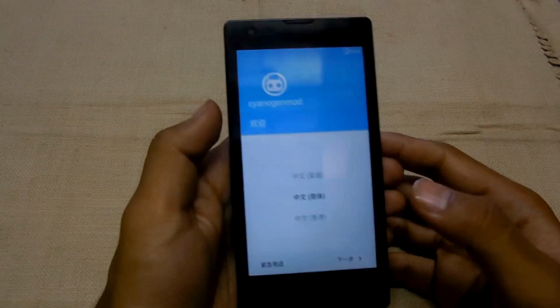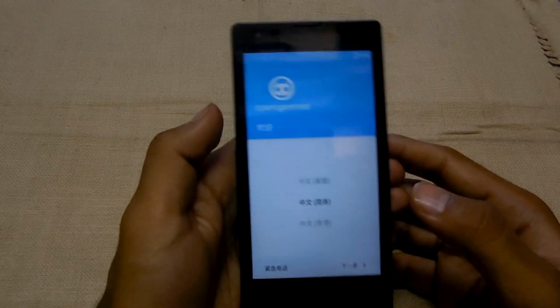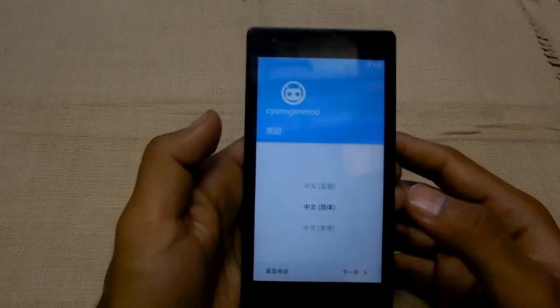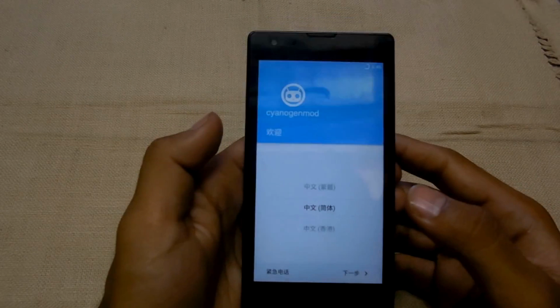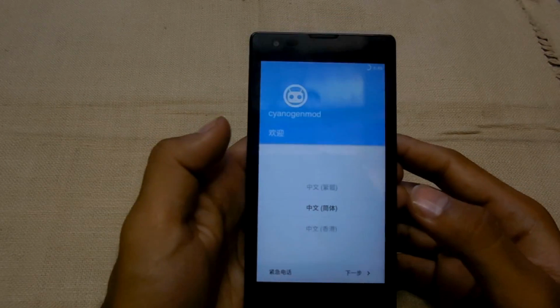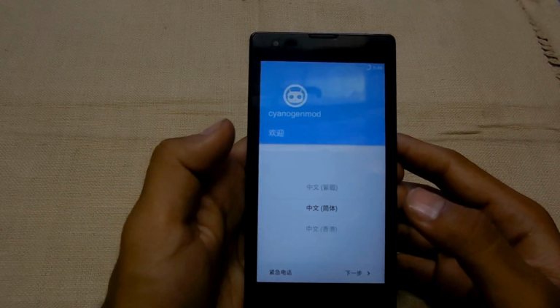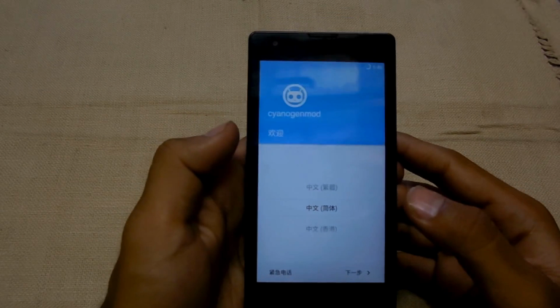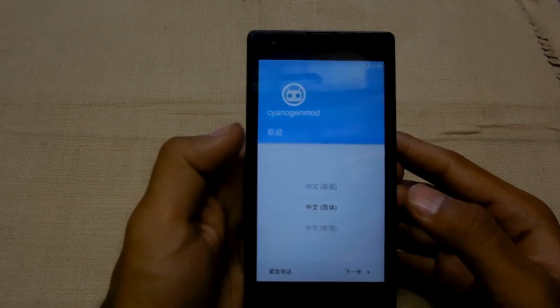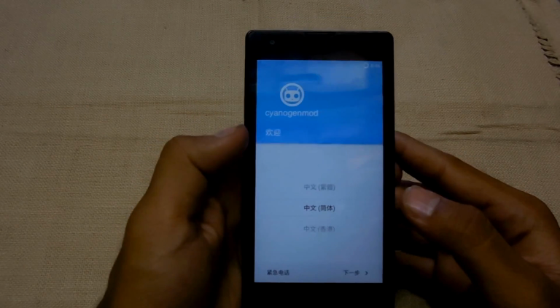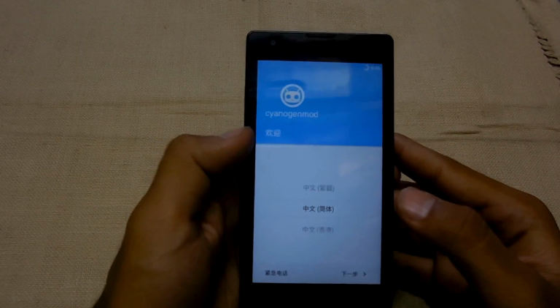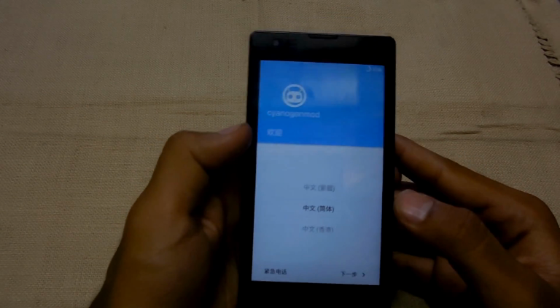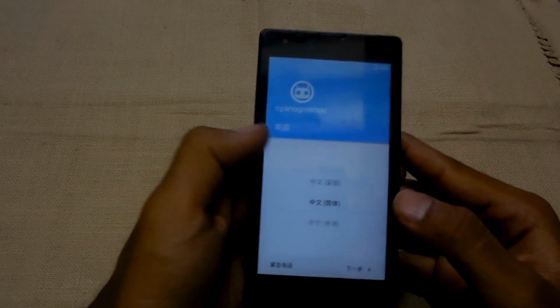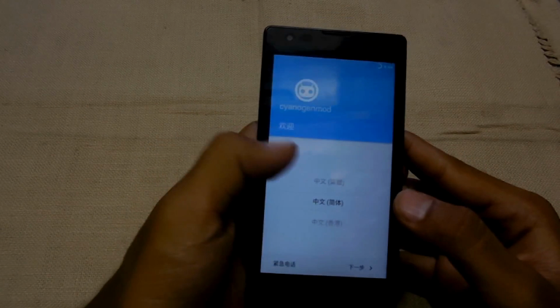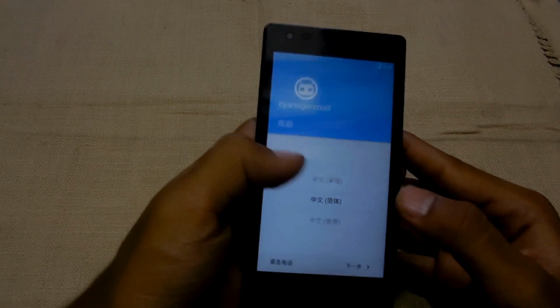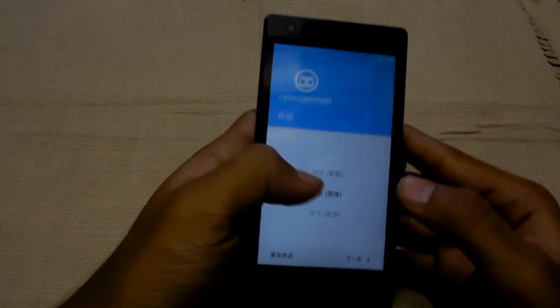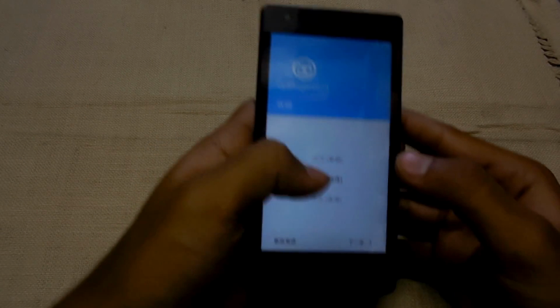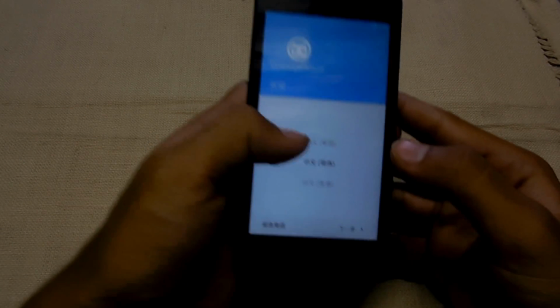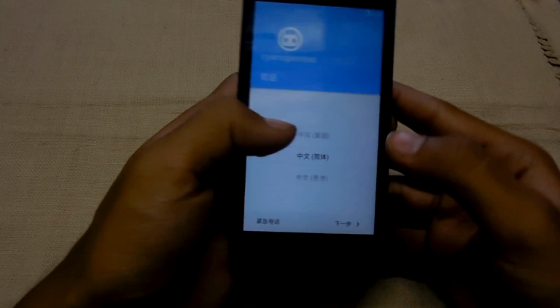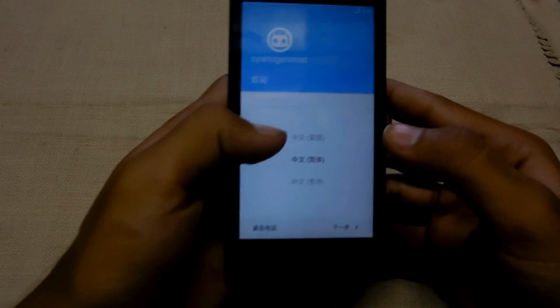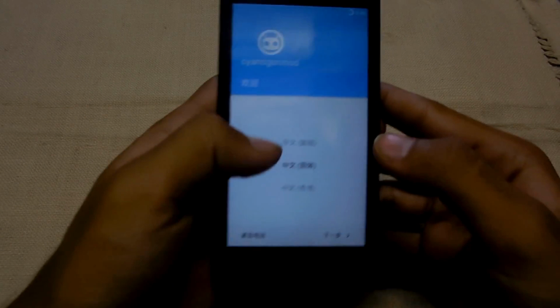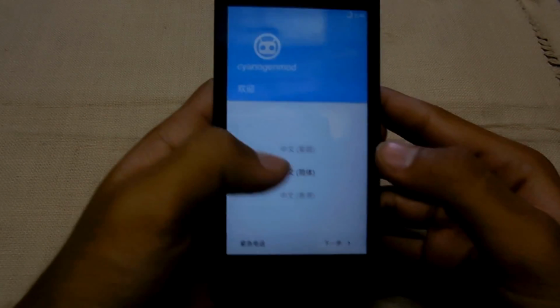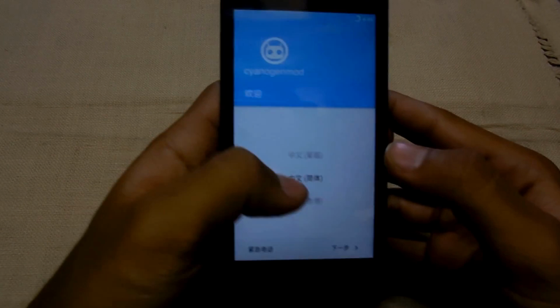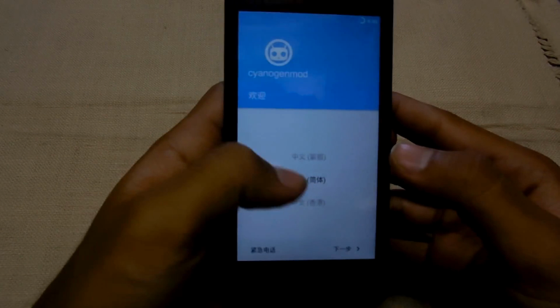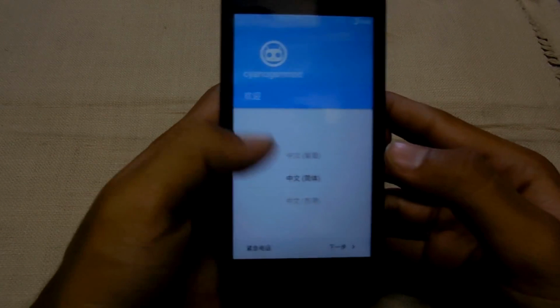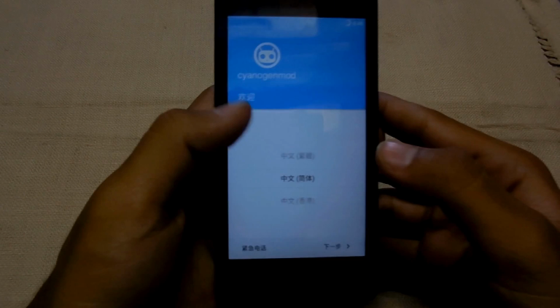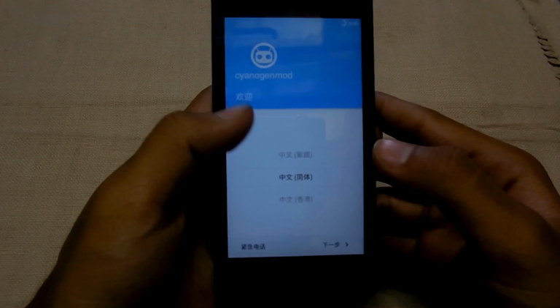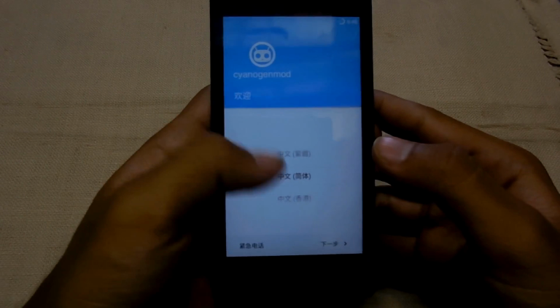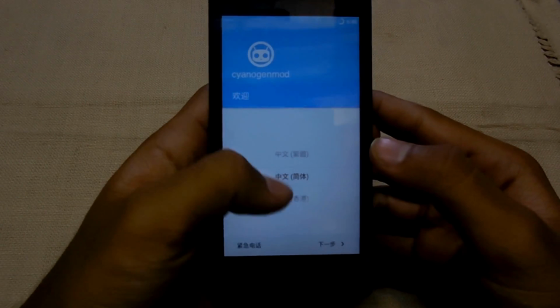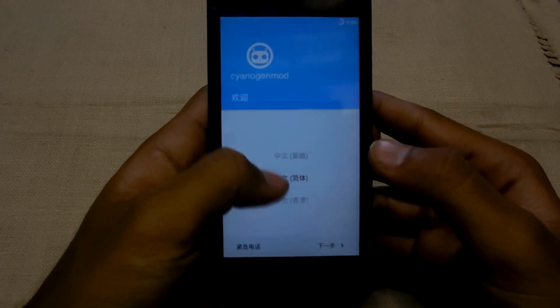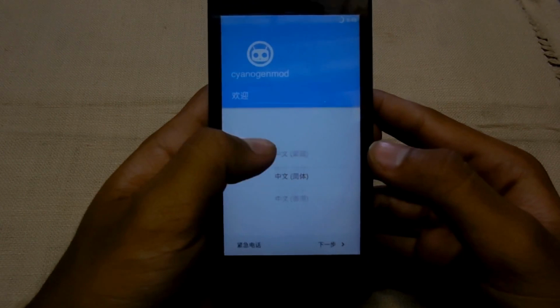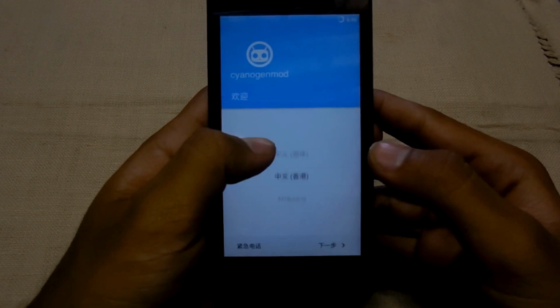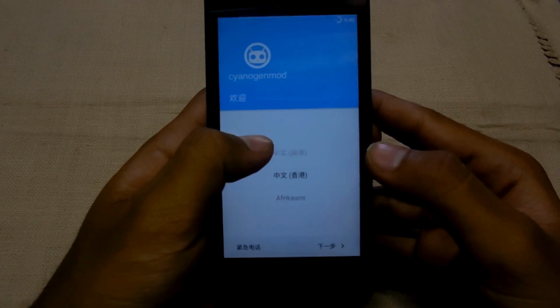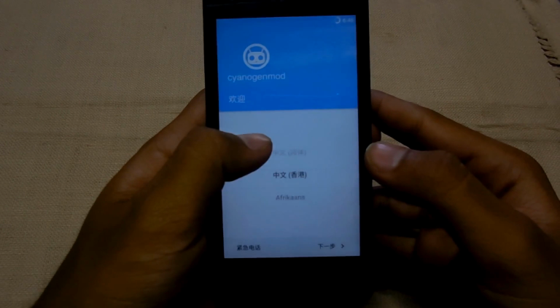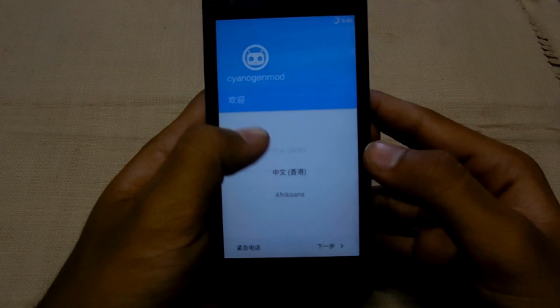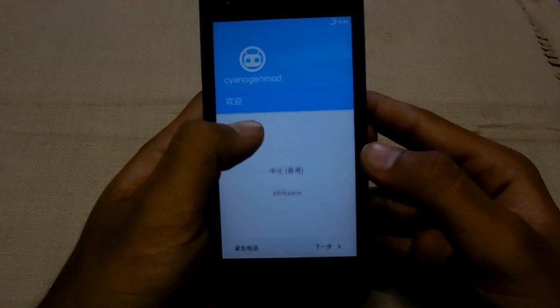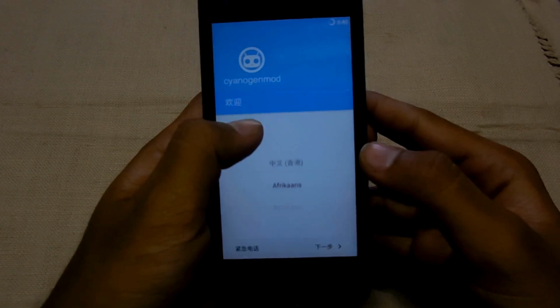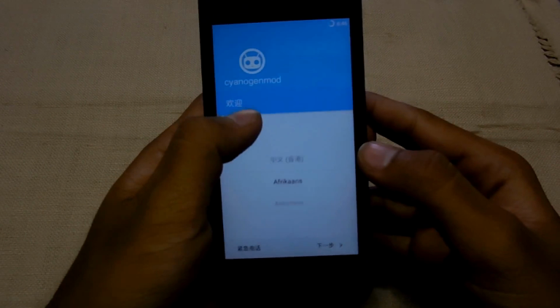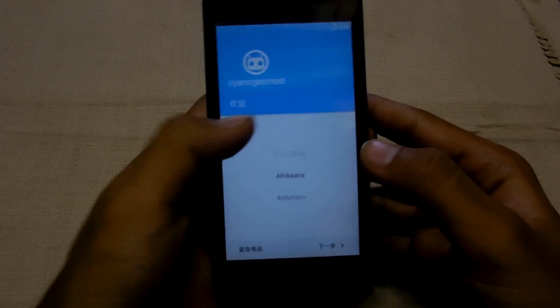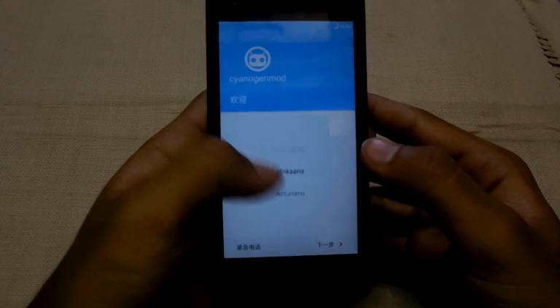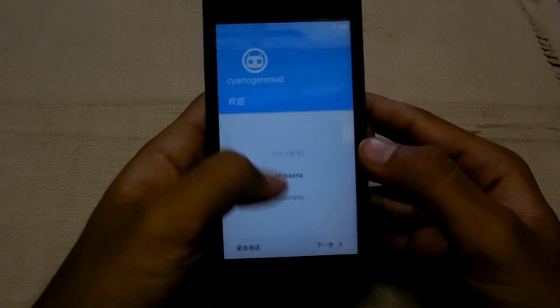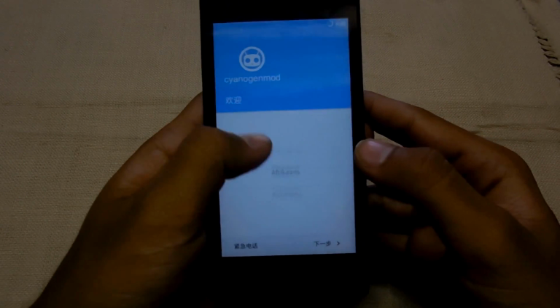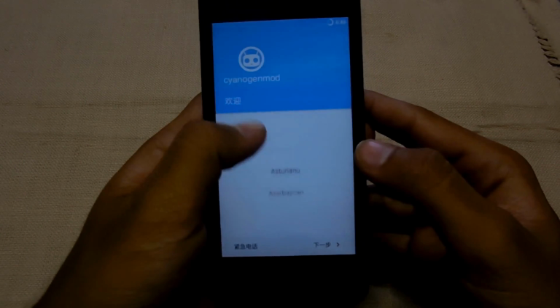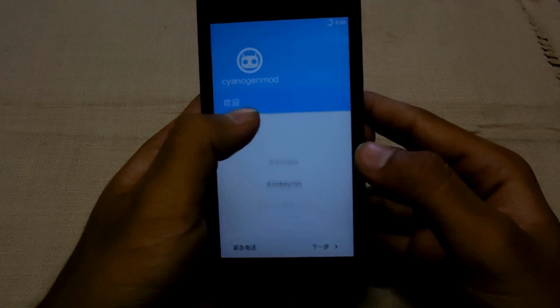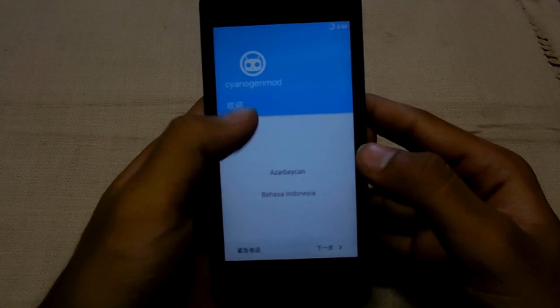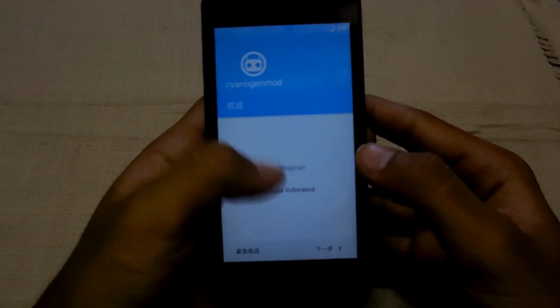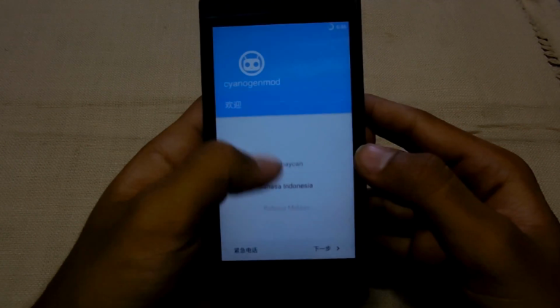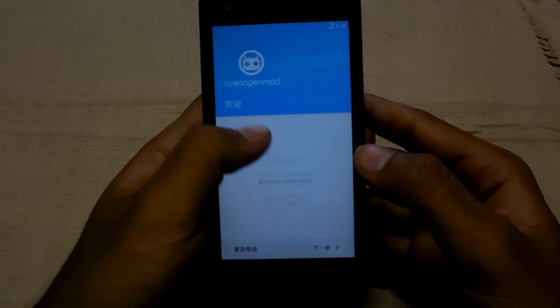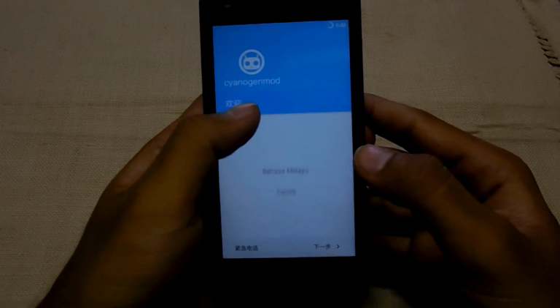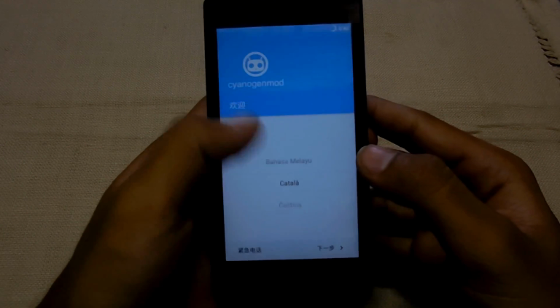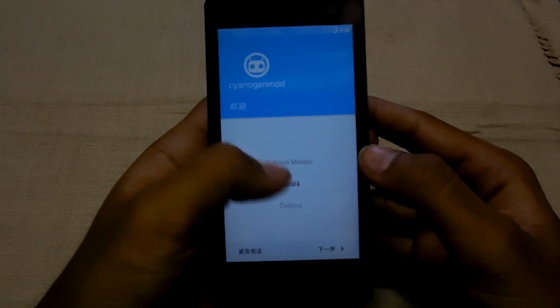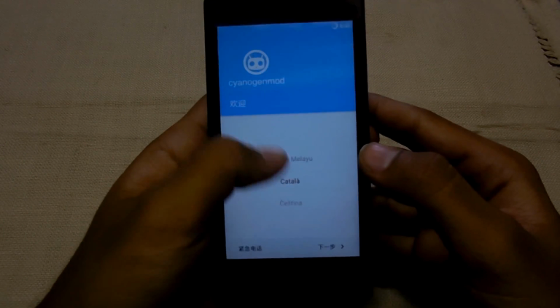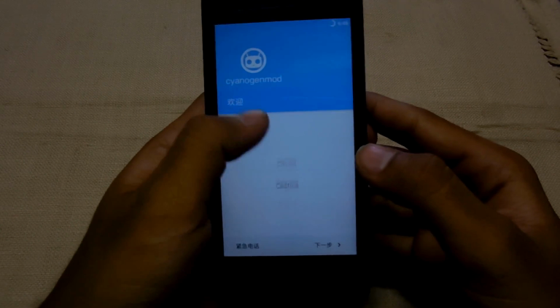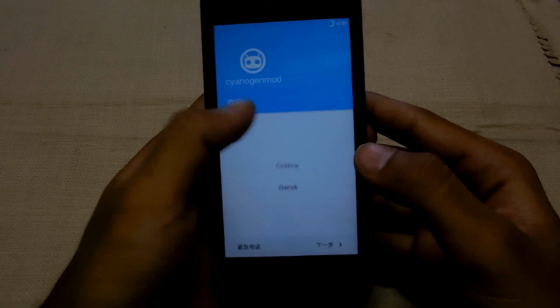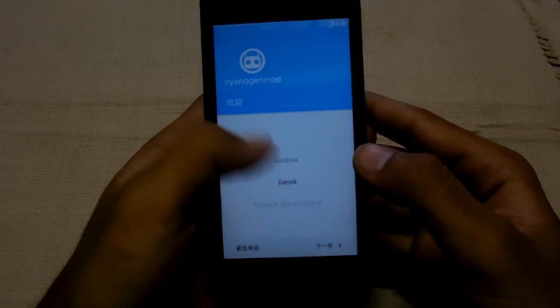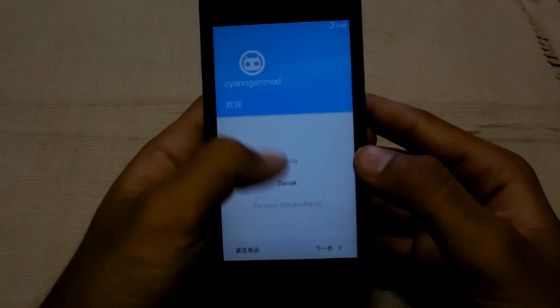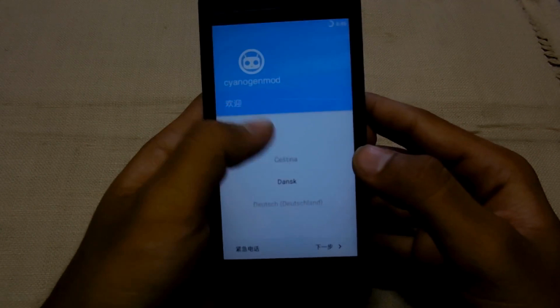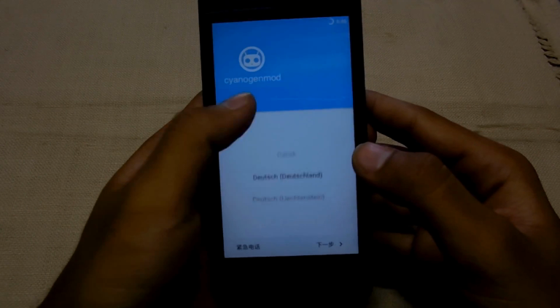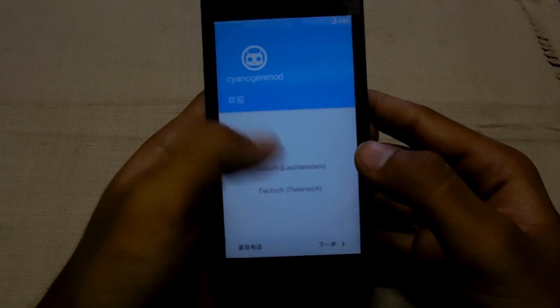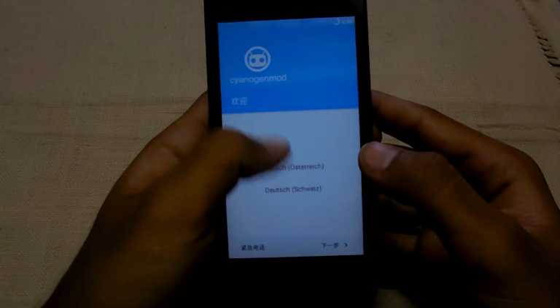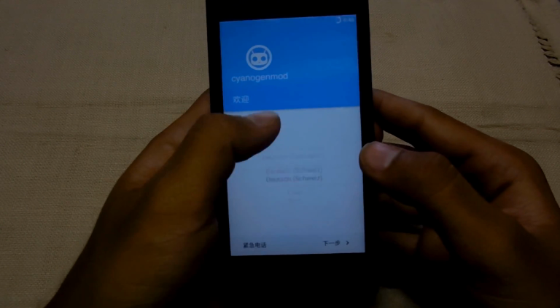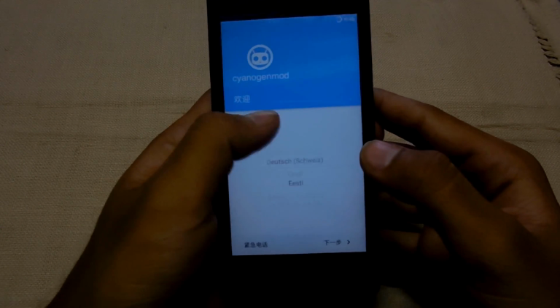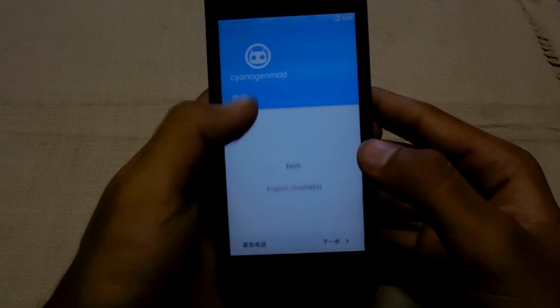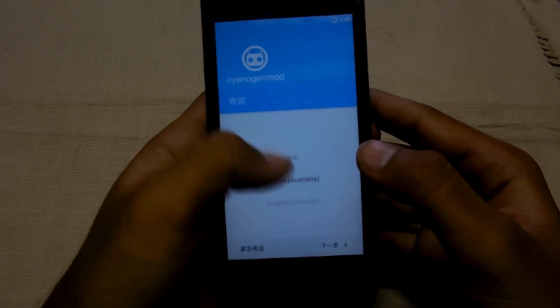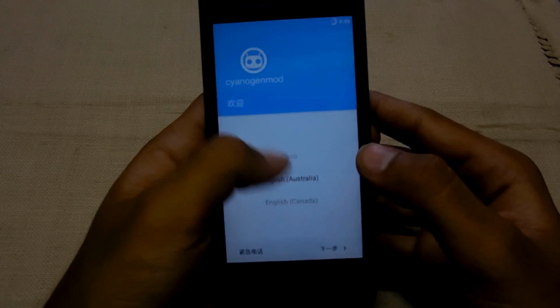Finally, the phone is booting up. Select your language and proceed through the setup wizard.